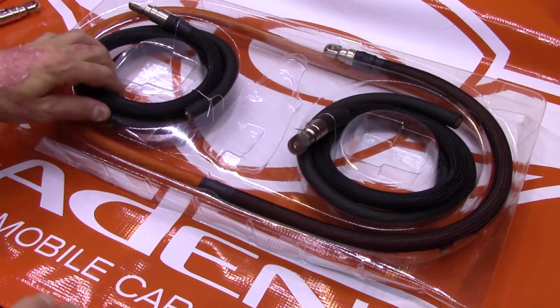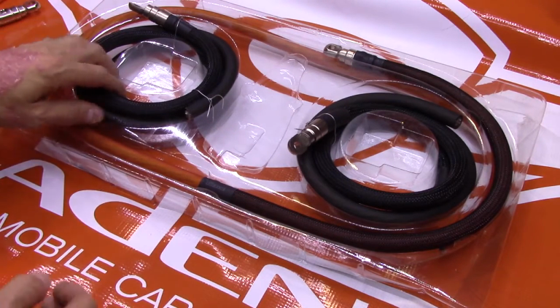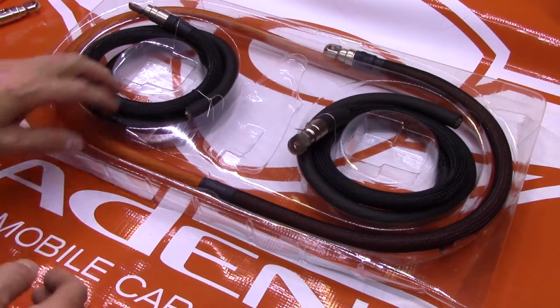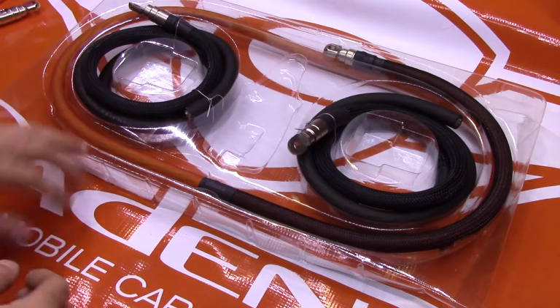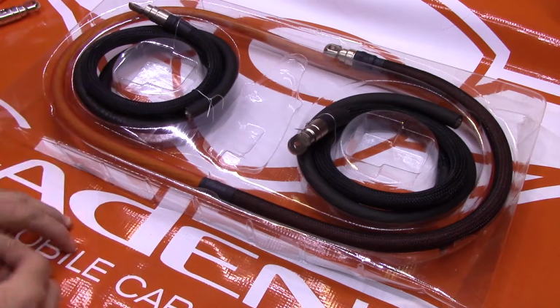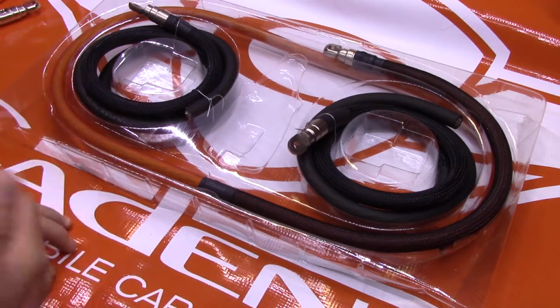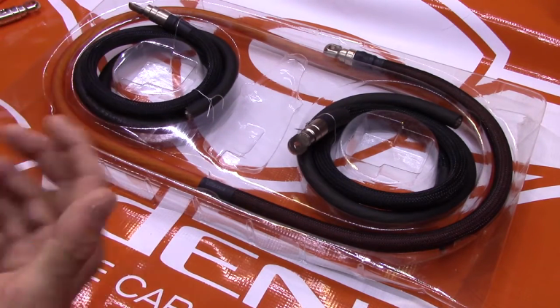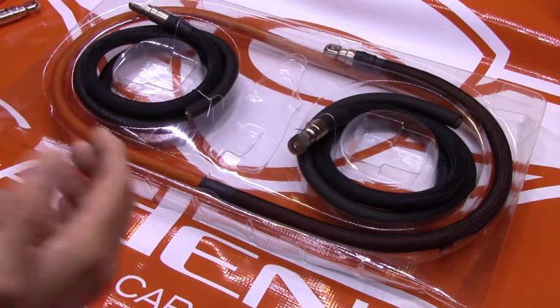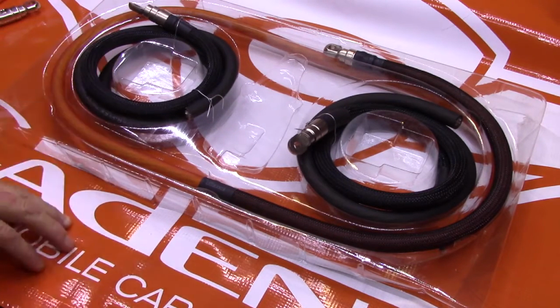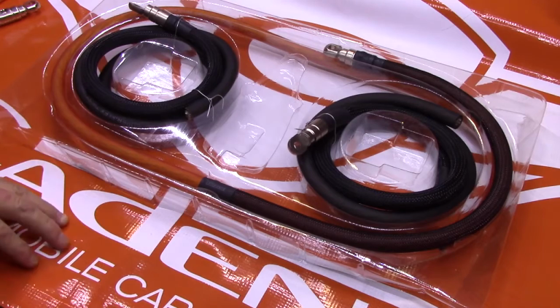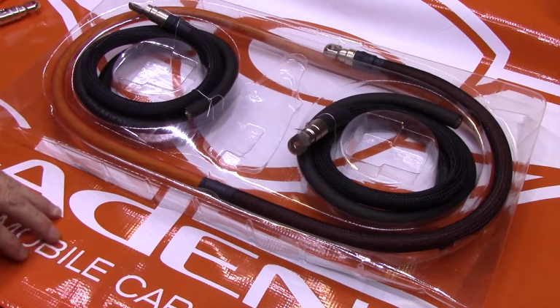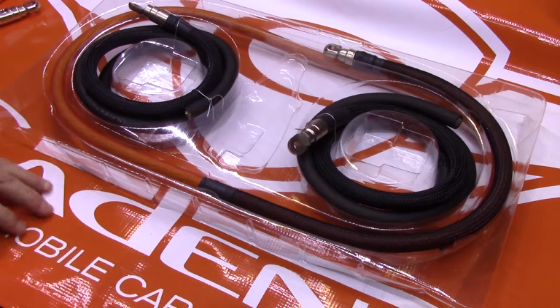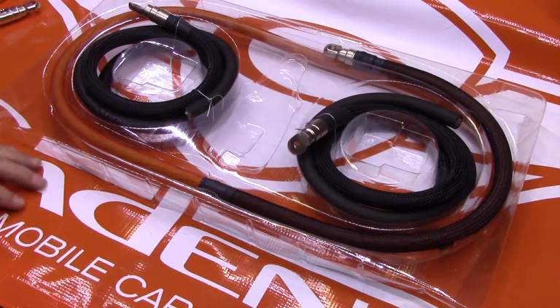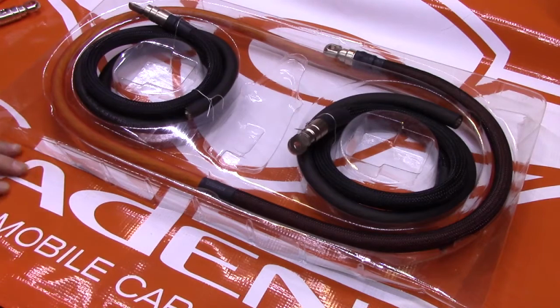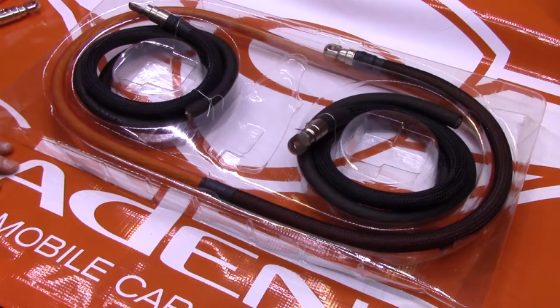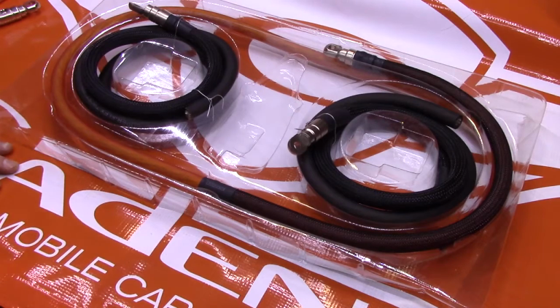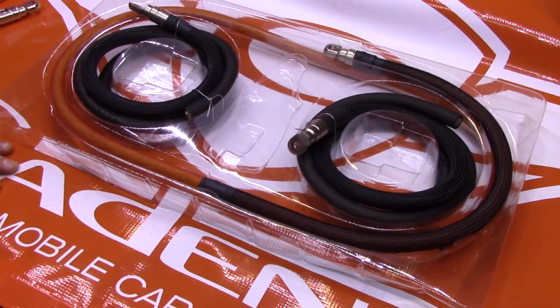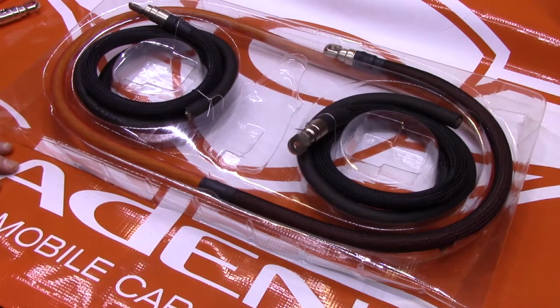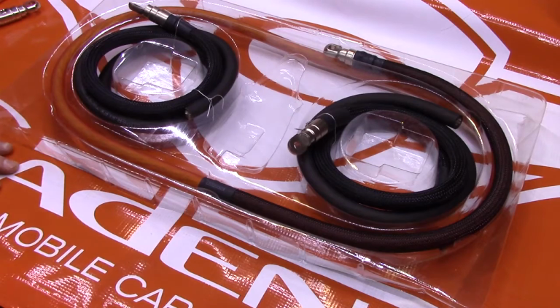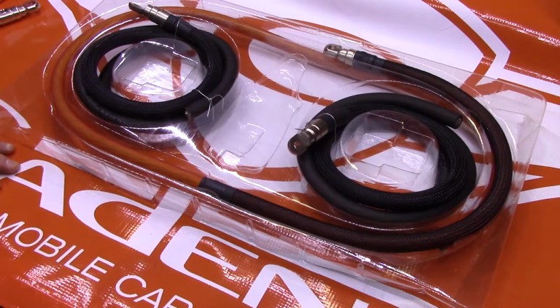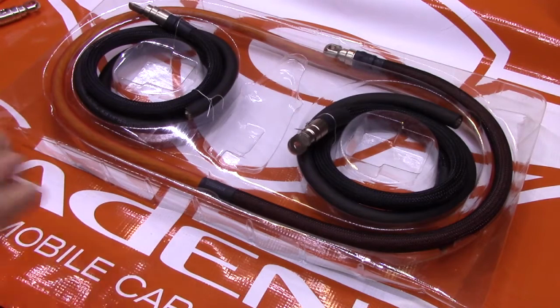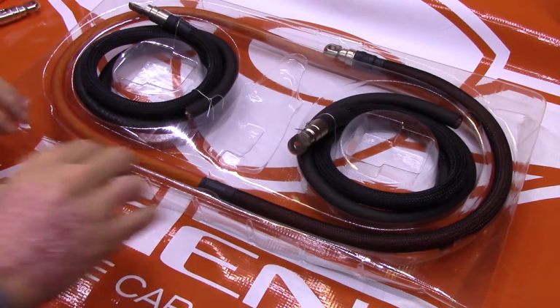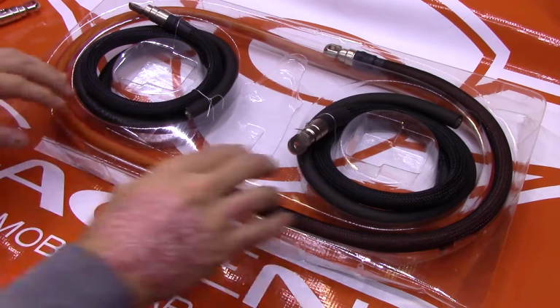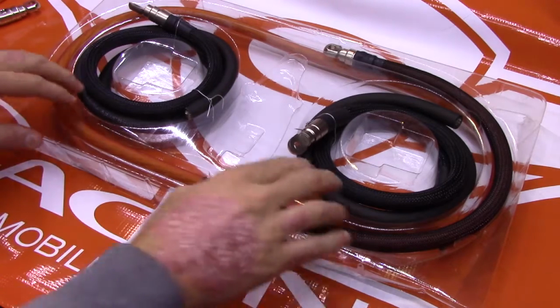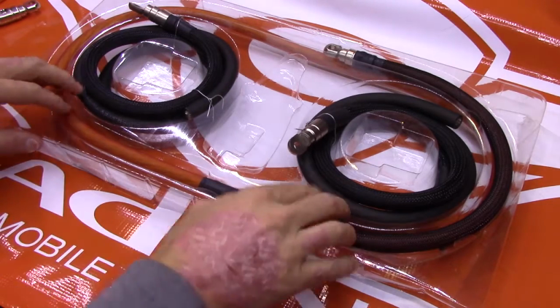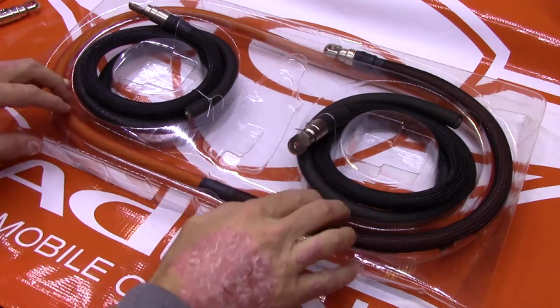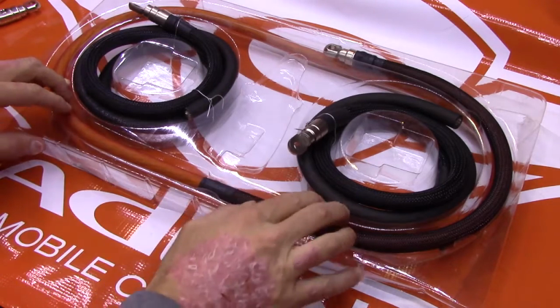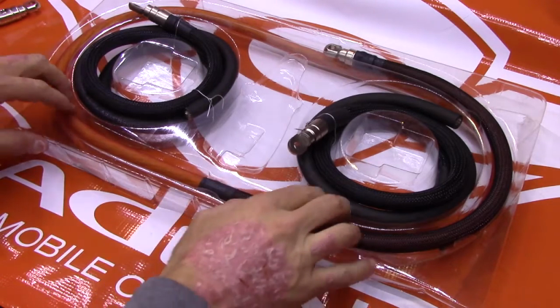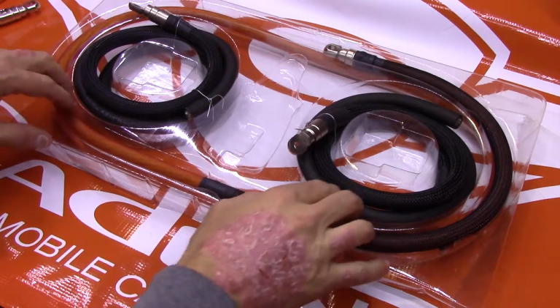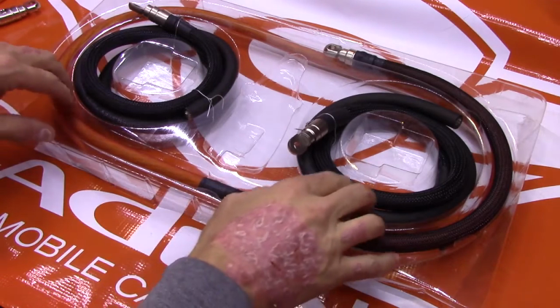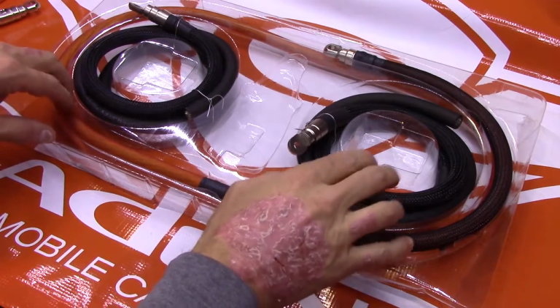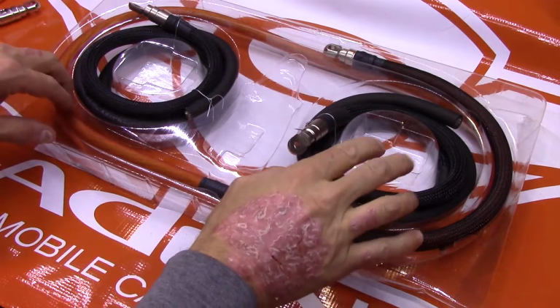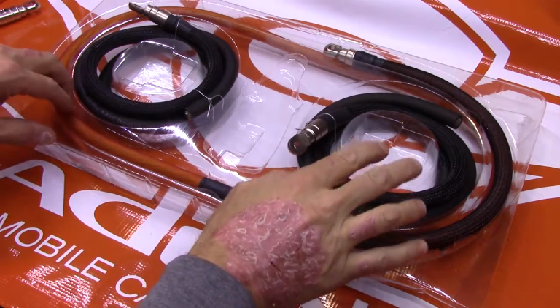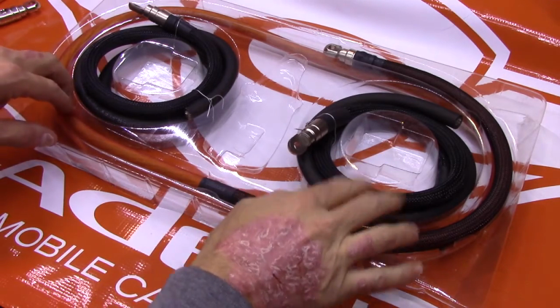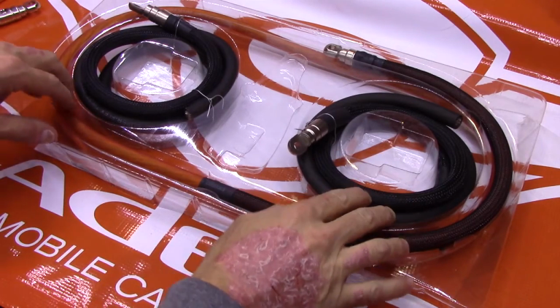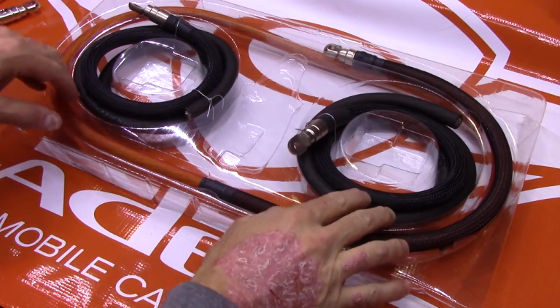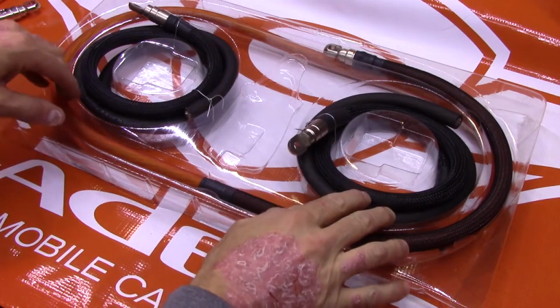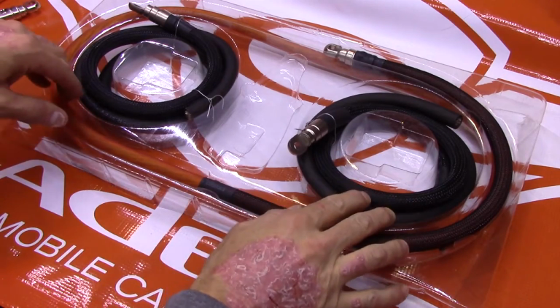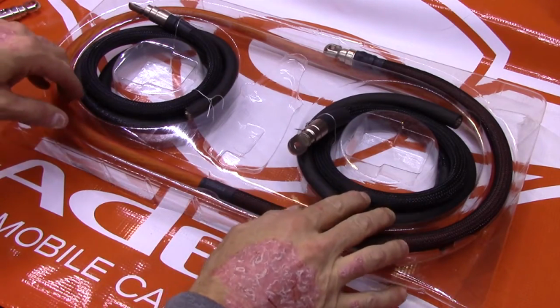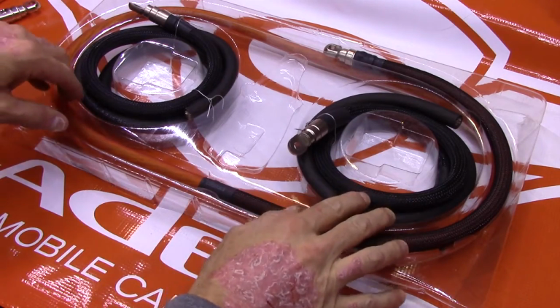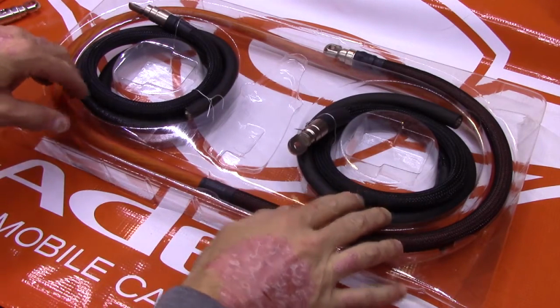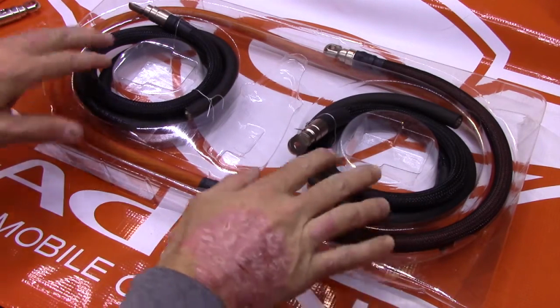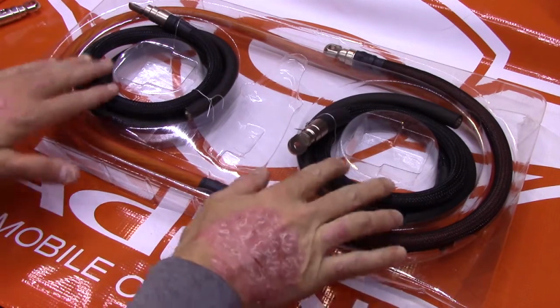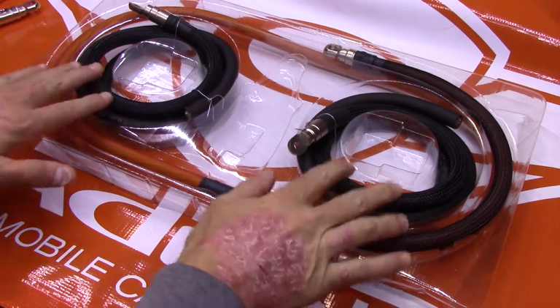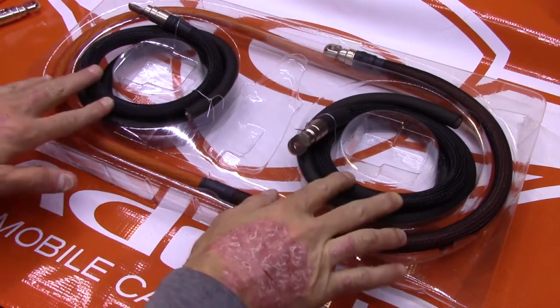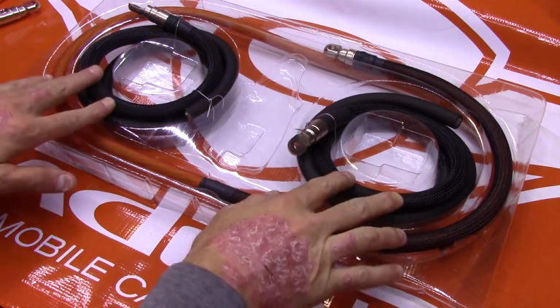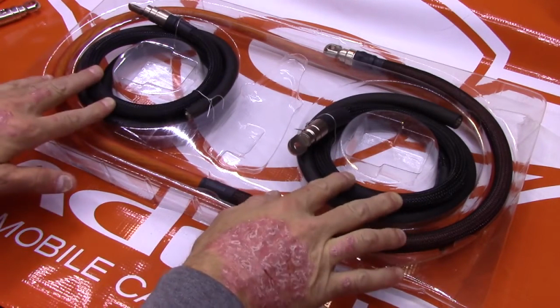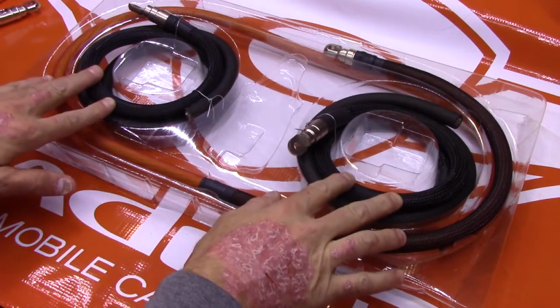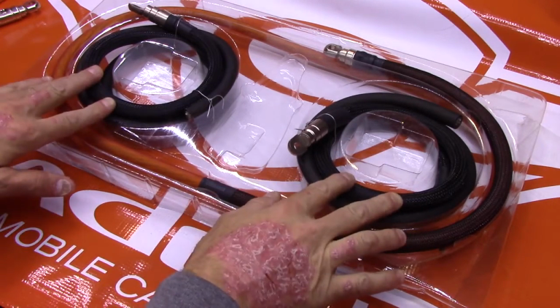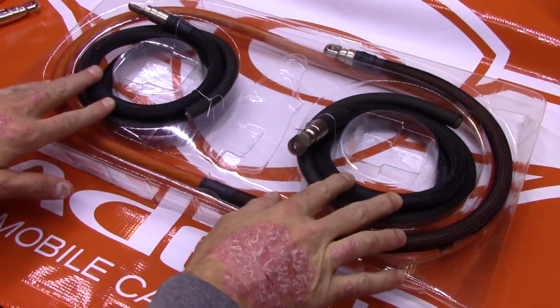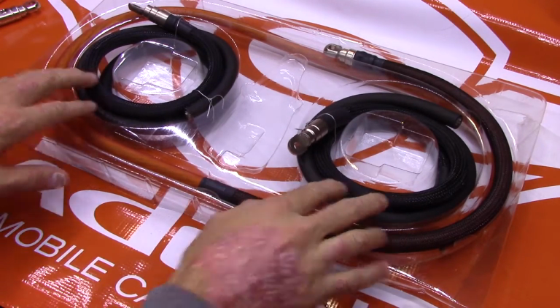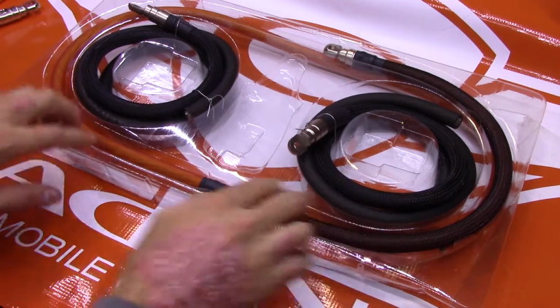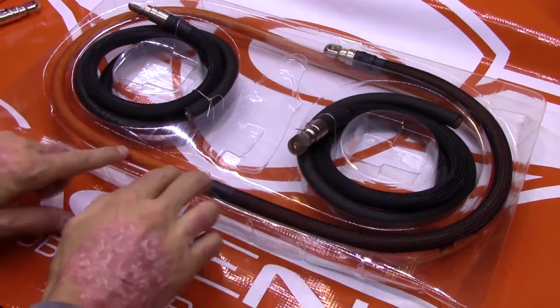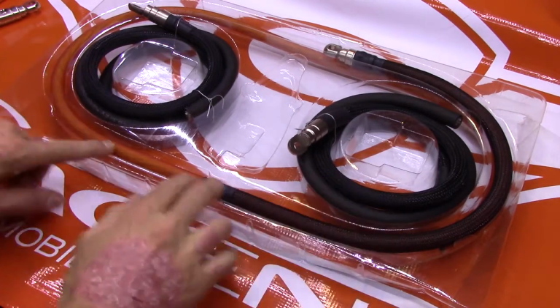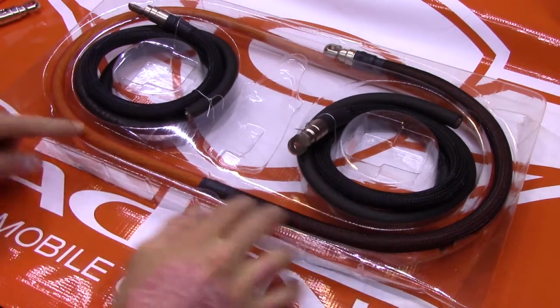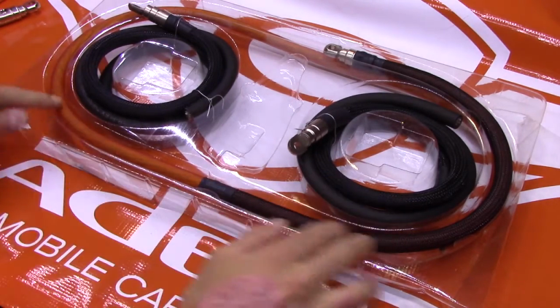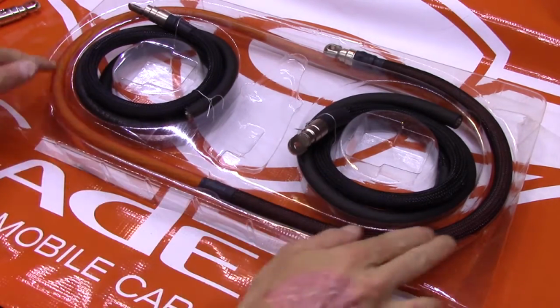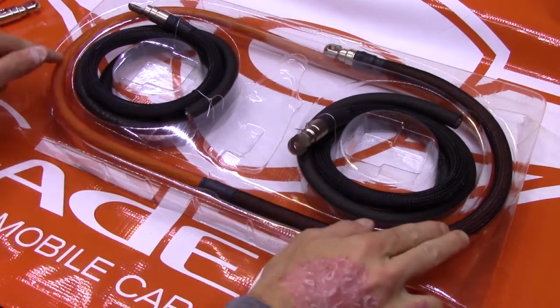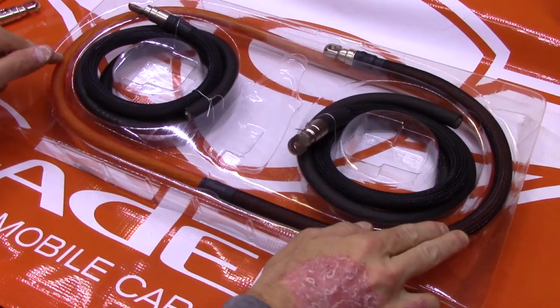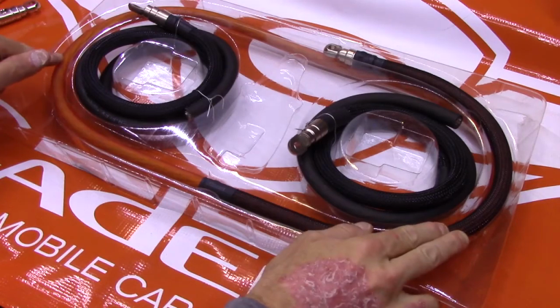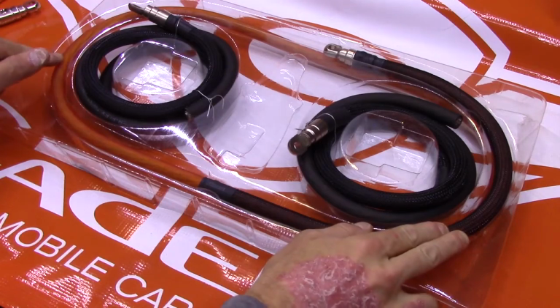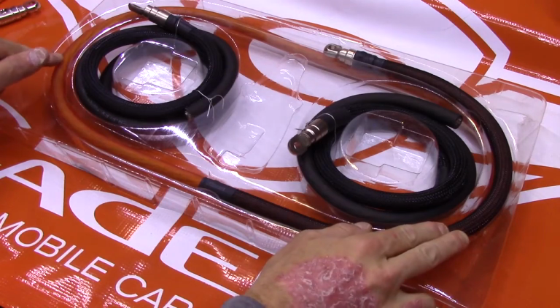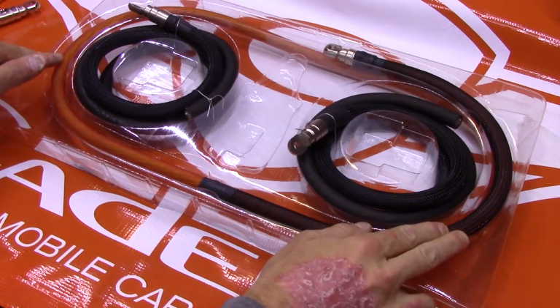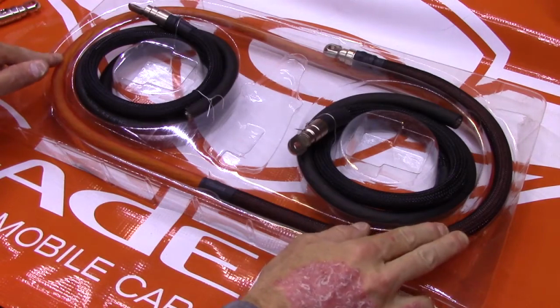In the kit itself, we have the ground cables — two ground cables — and a power cable. What we're doing here is making sure that the ground source in the electrical system is correctly done.